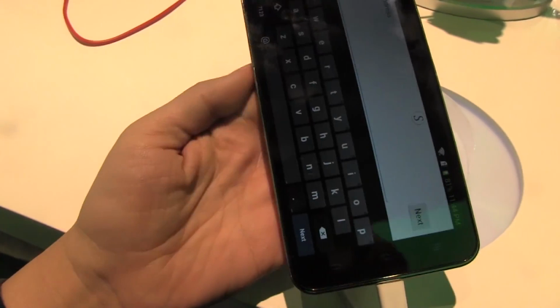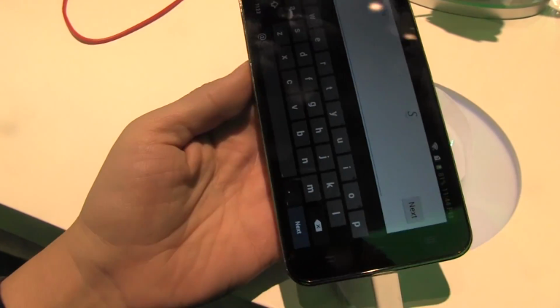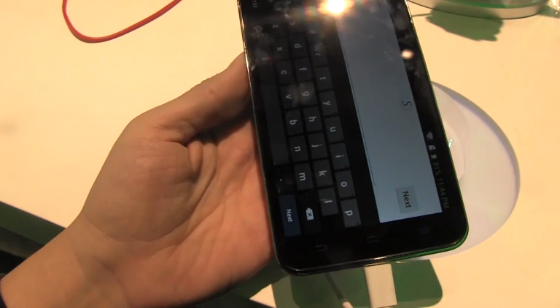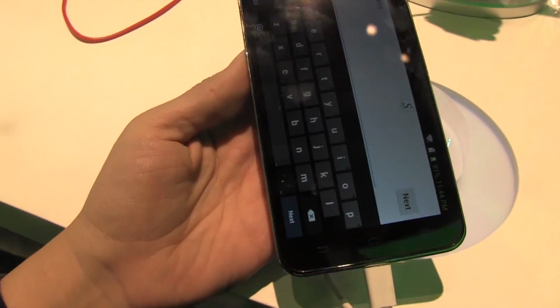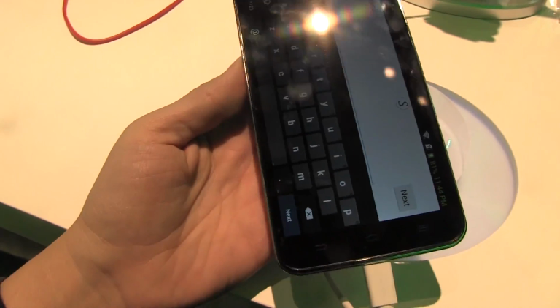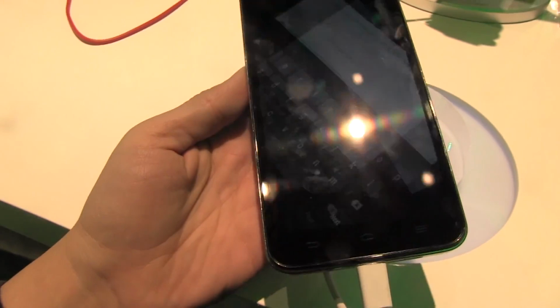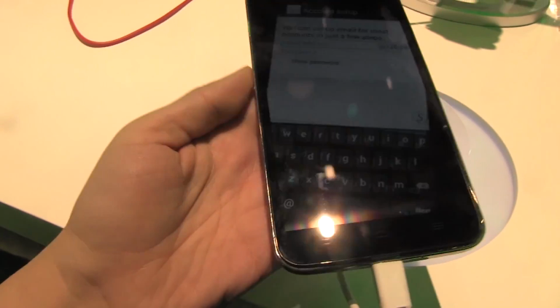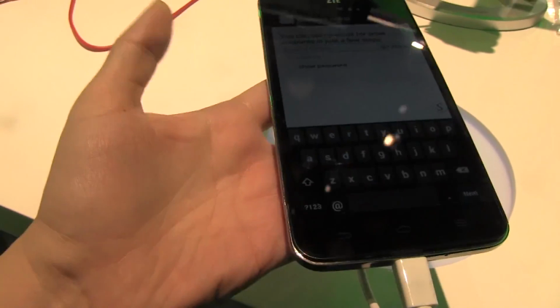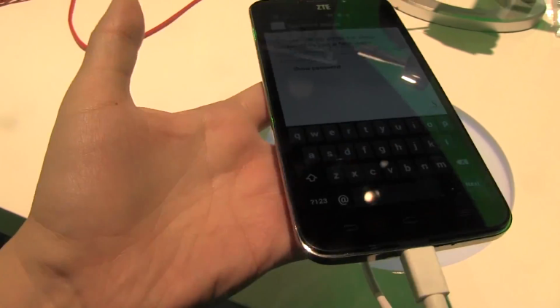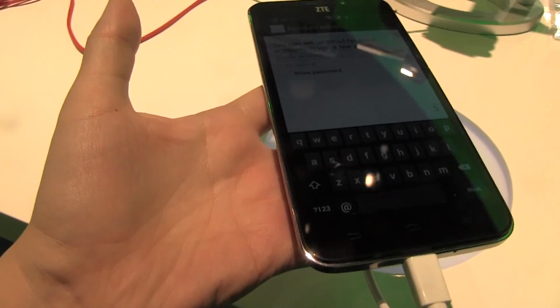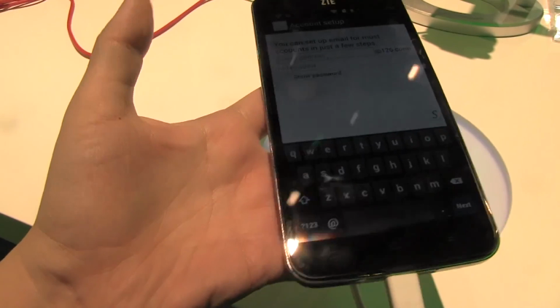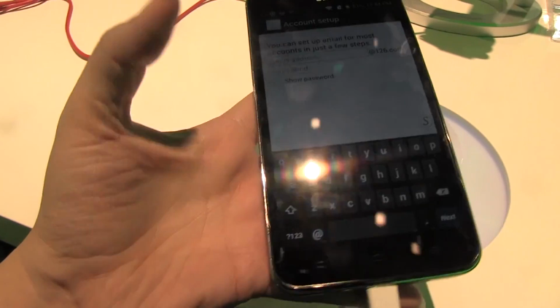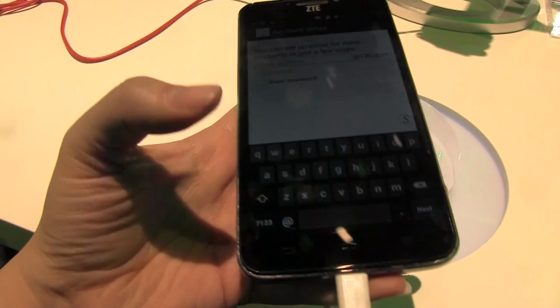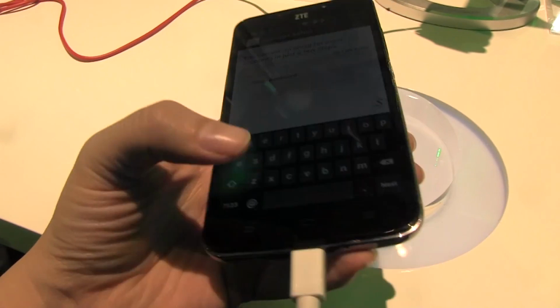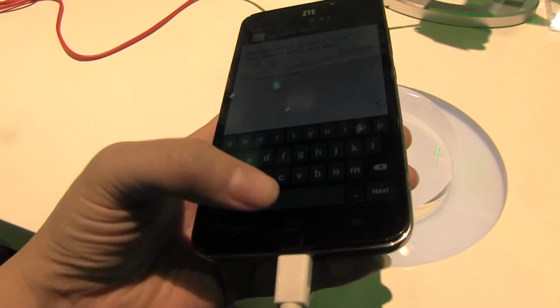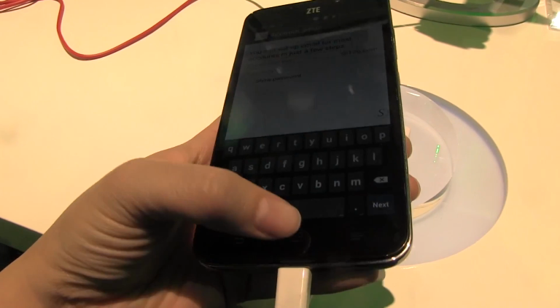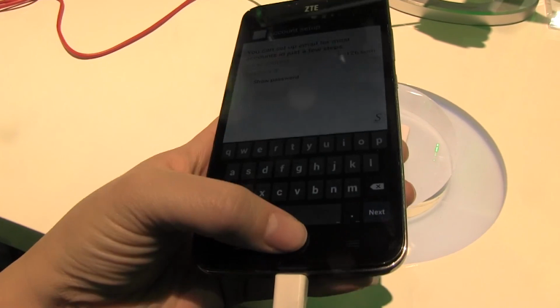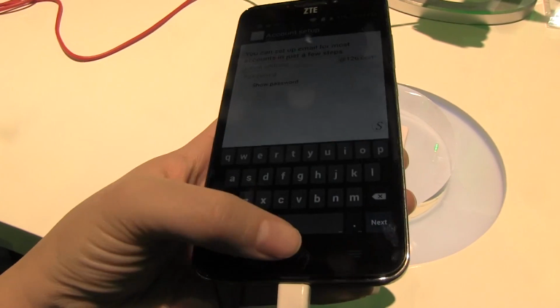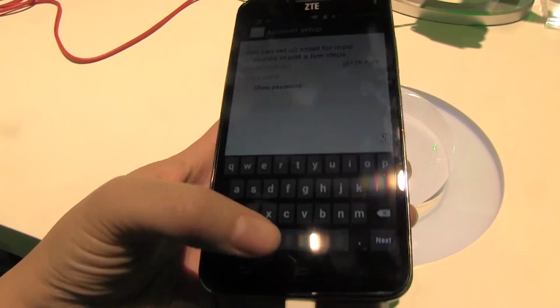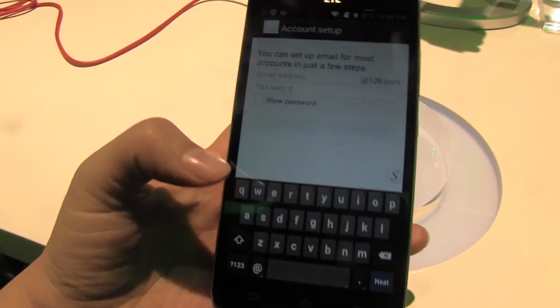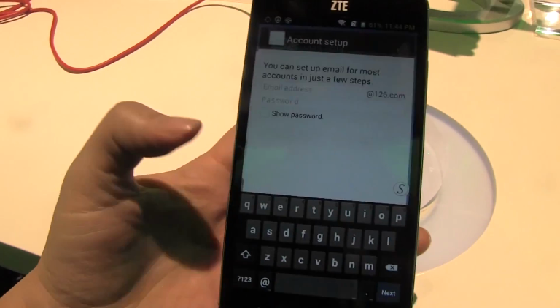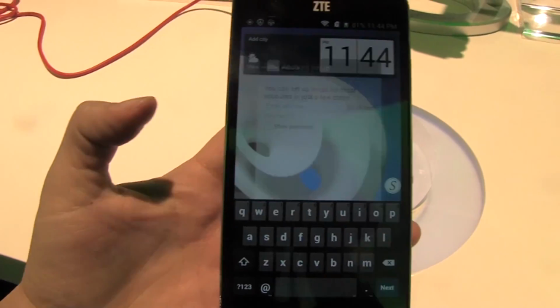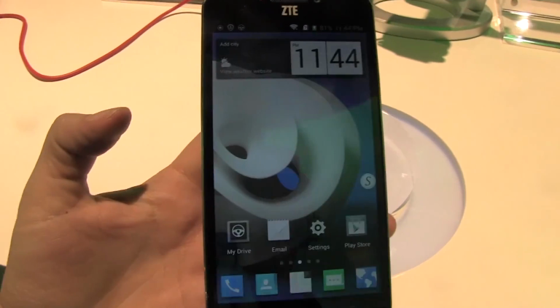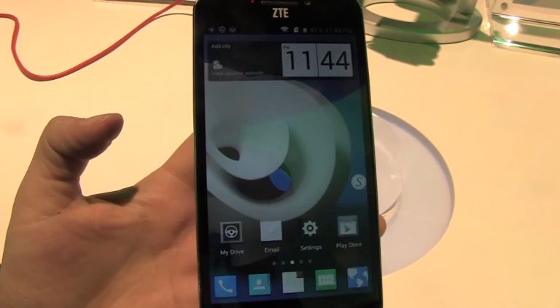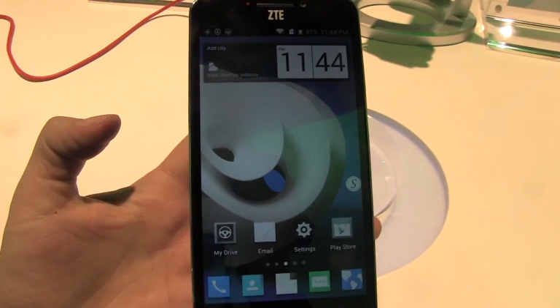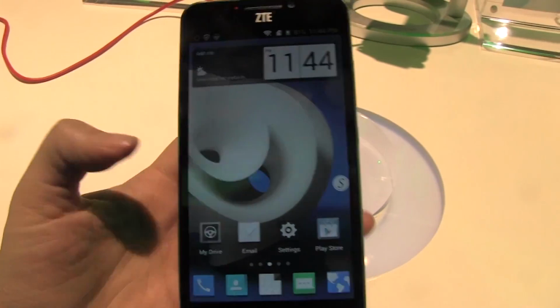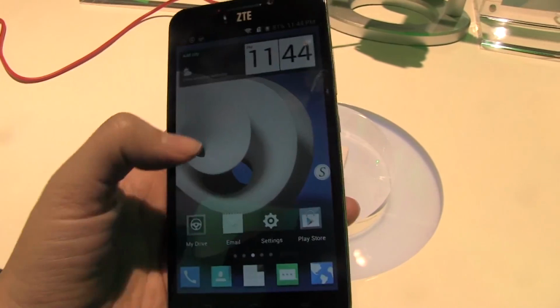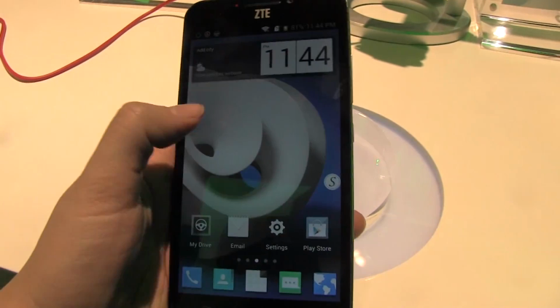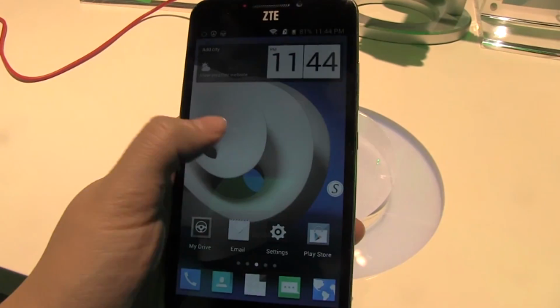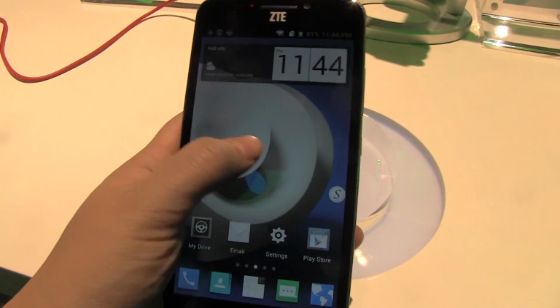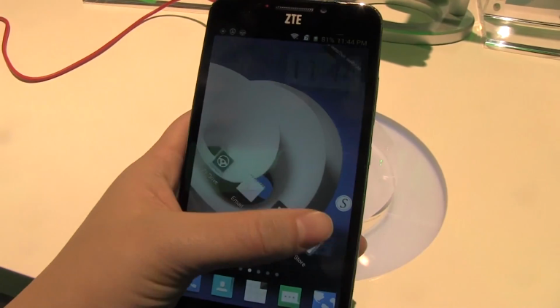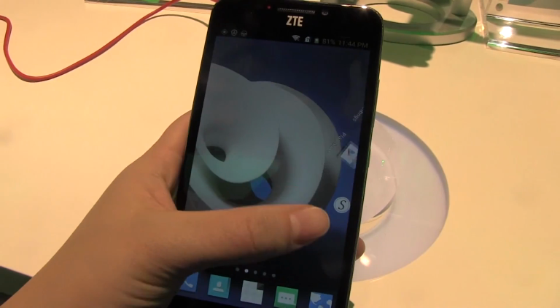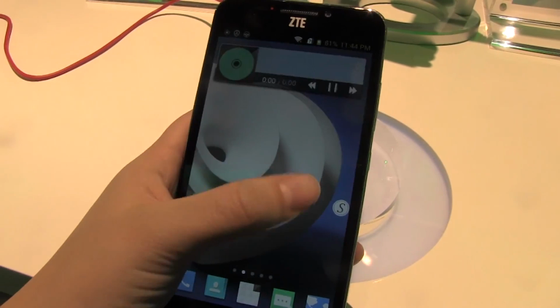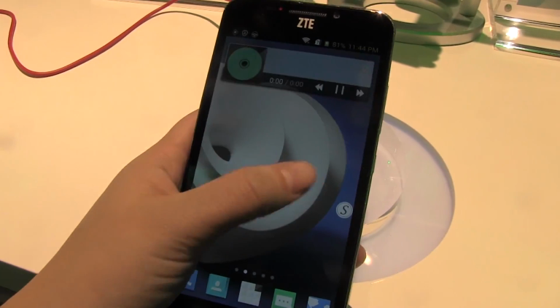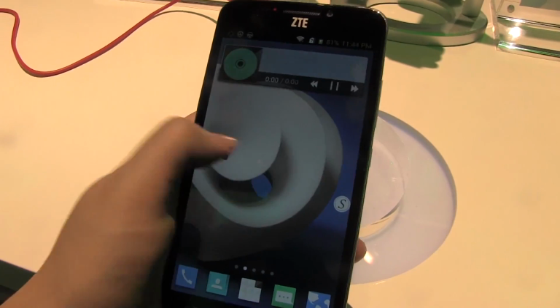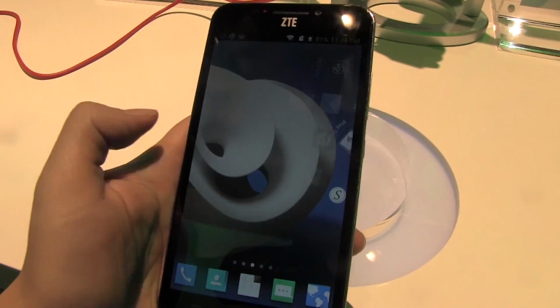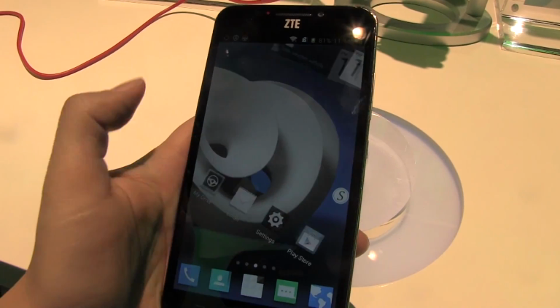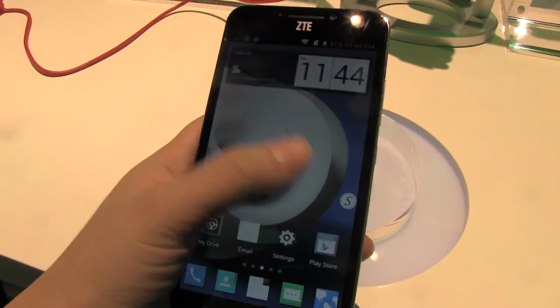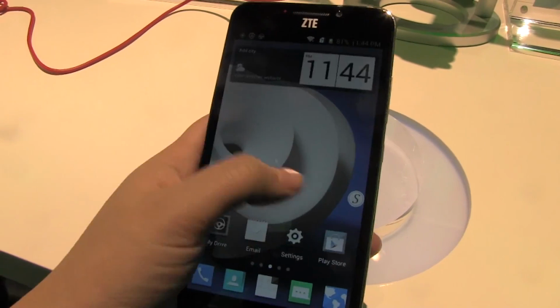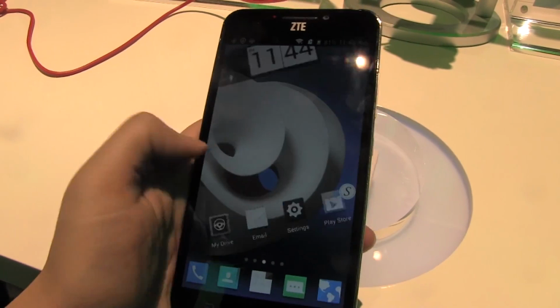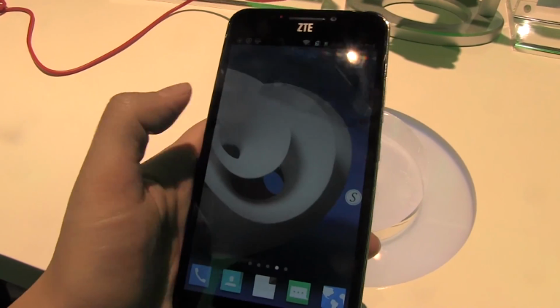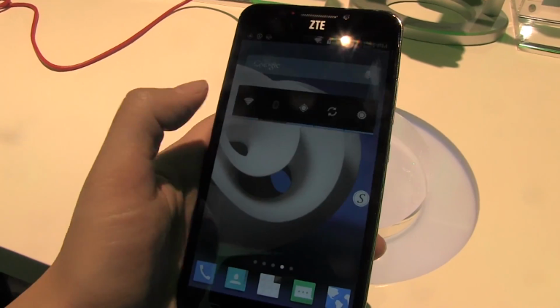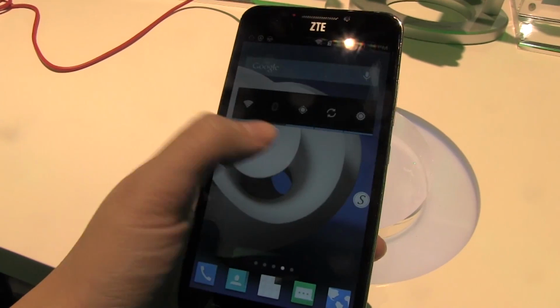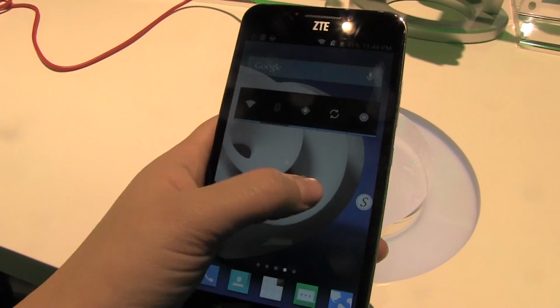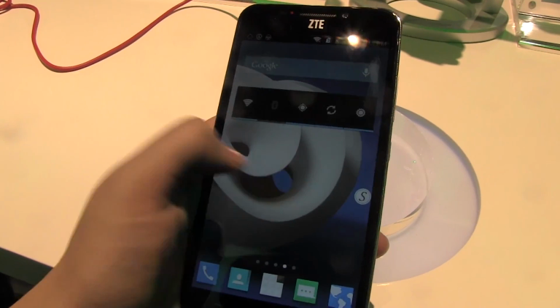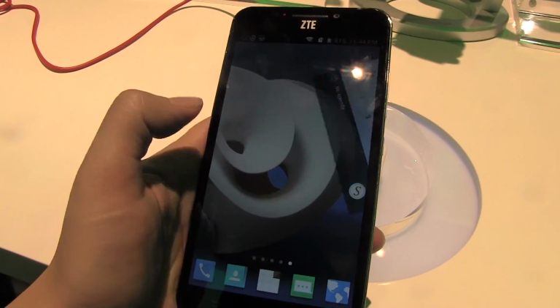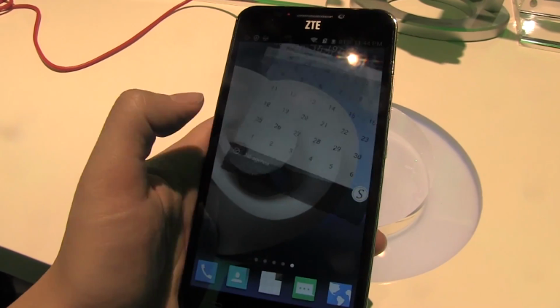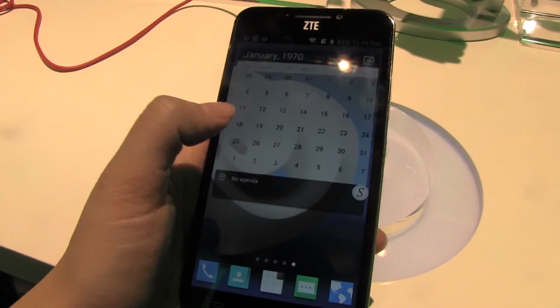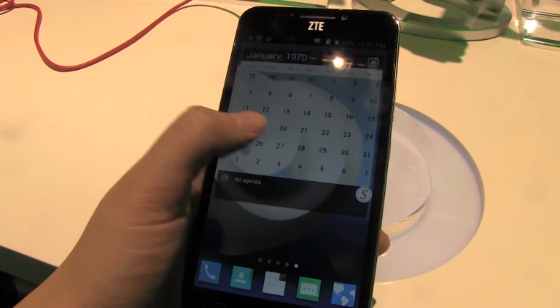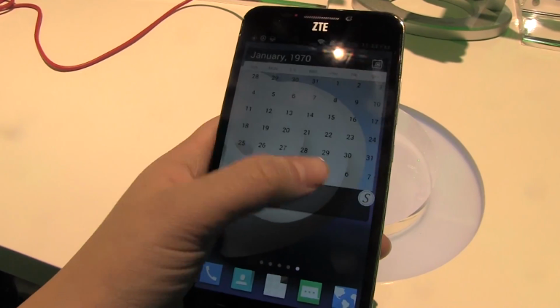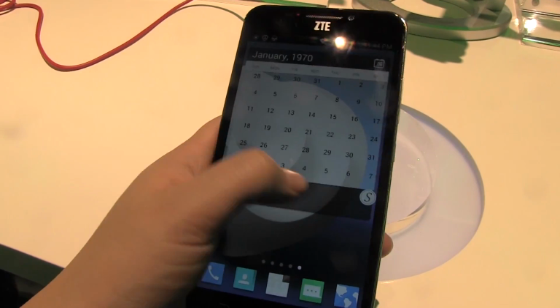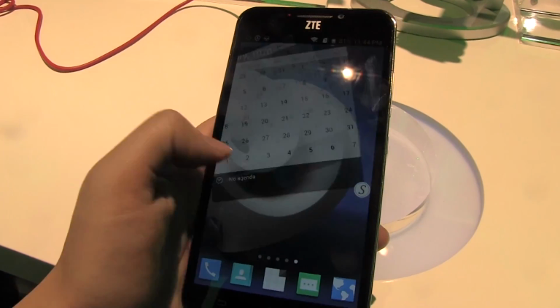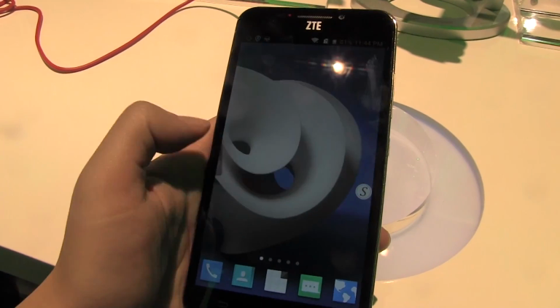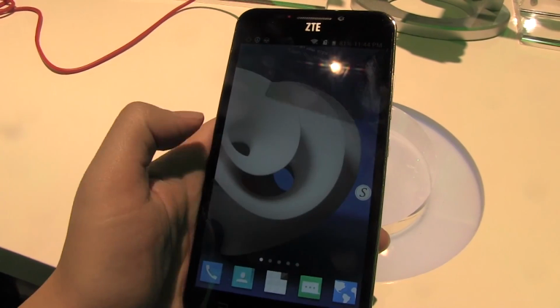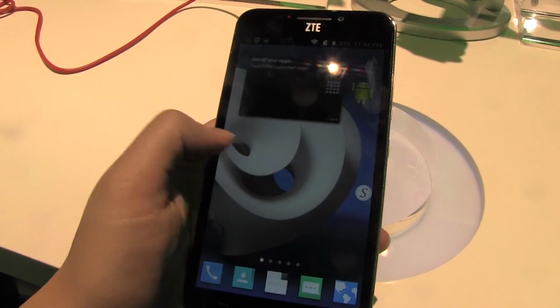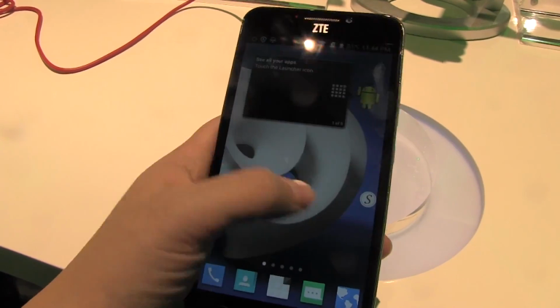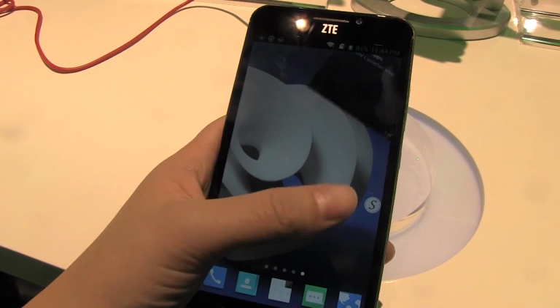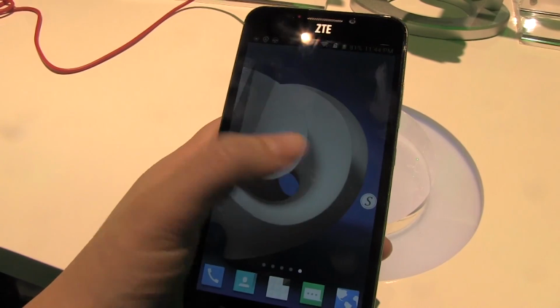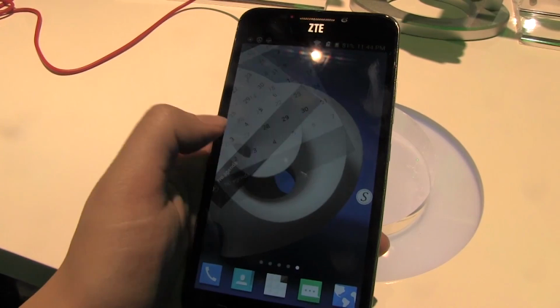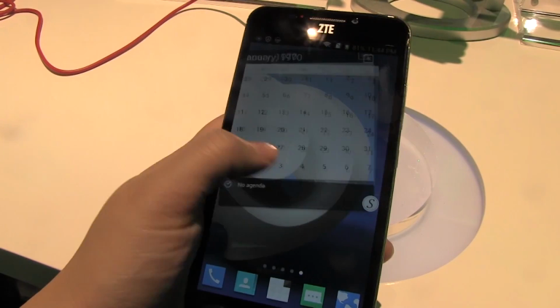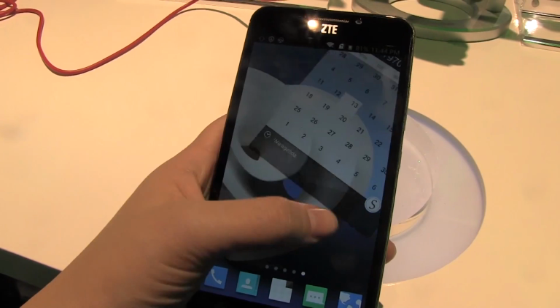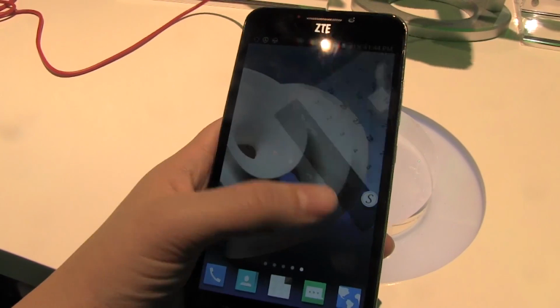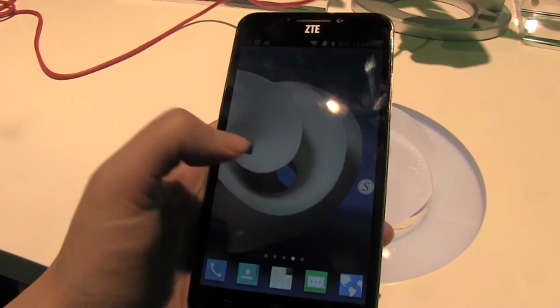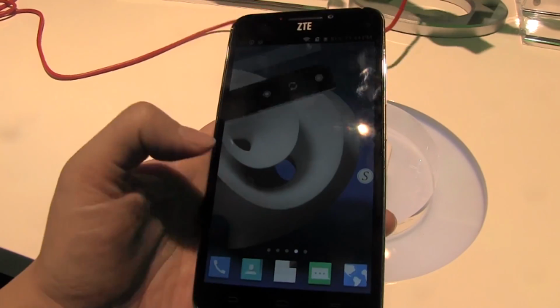It weighs only 150 grams, which is really nice, and the display is pretty good — it's actually a 1920 by 1080.